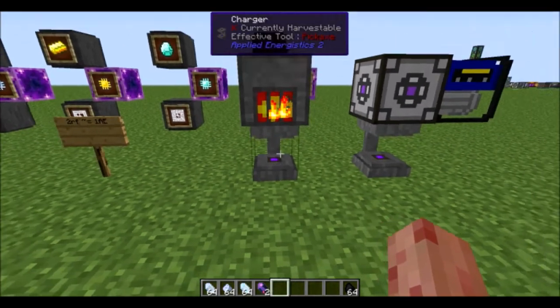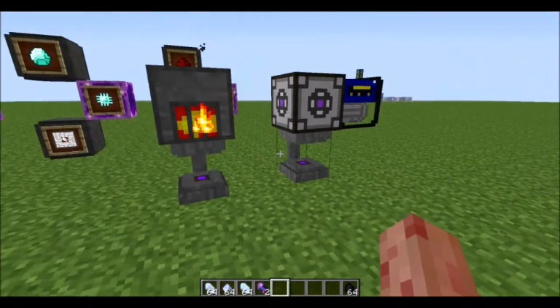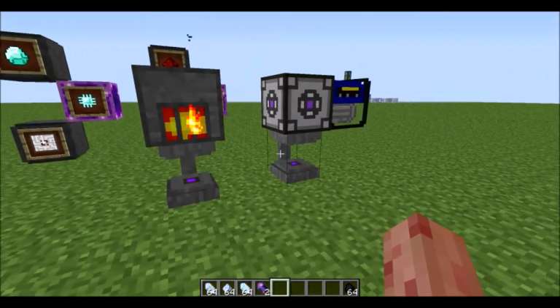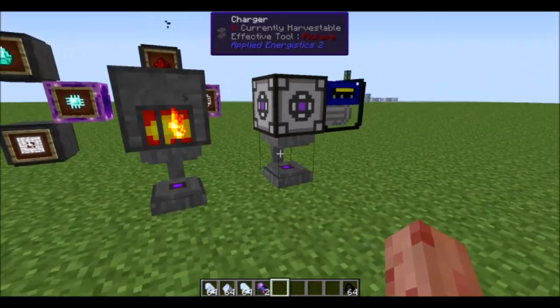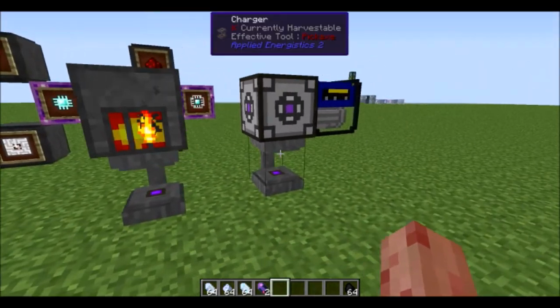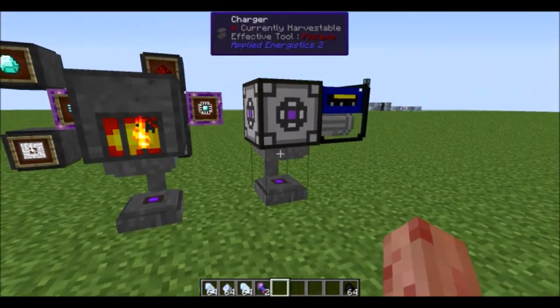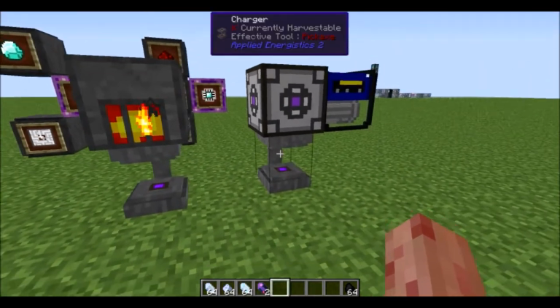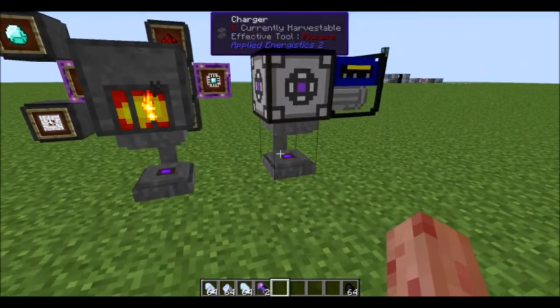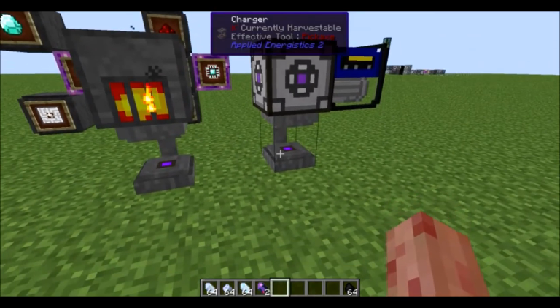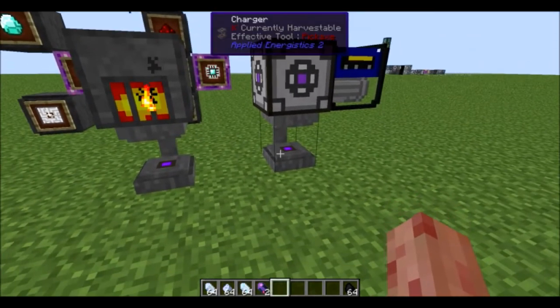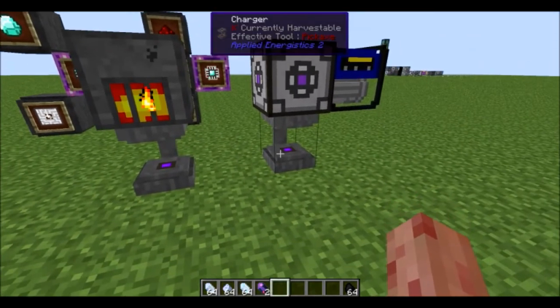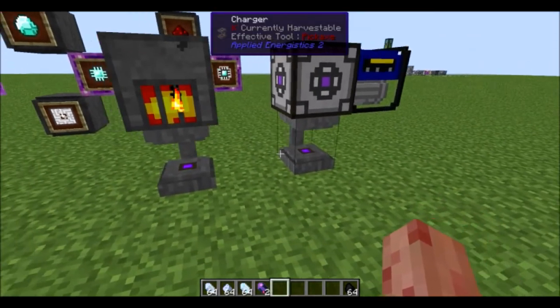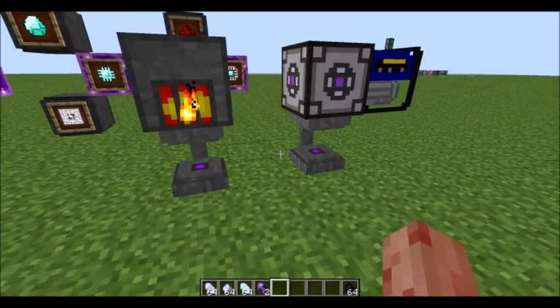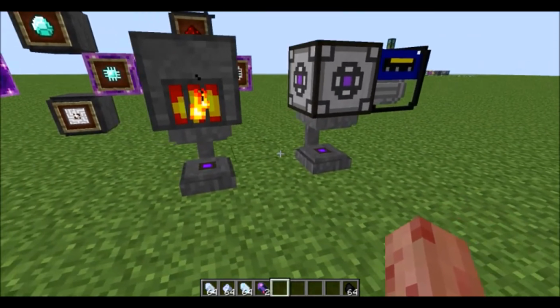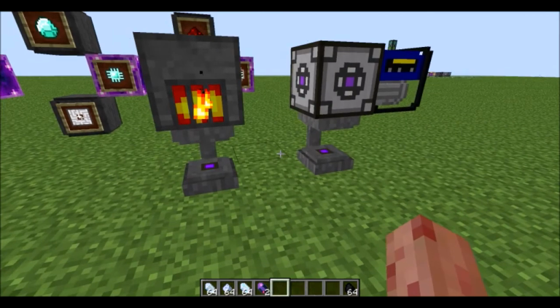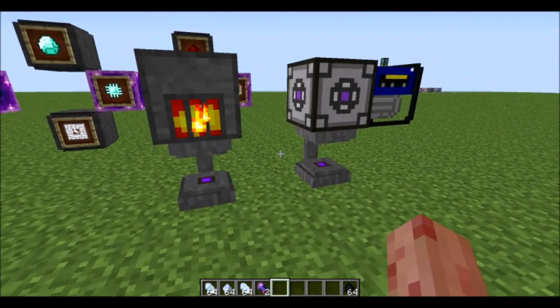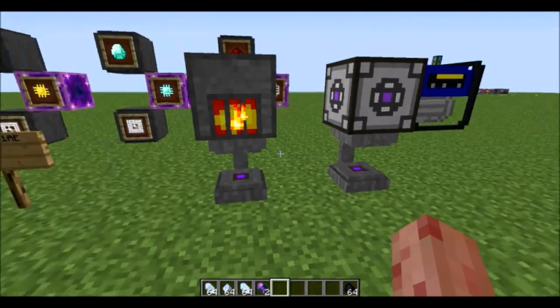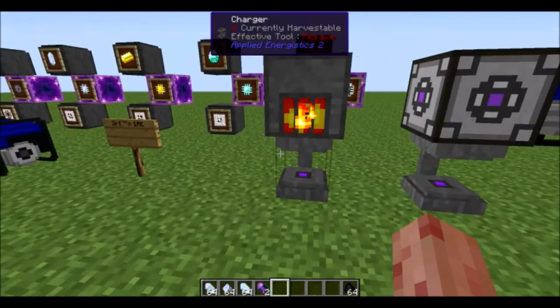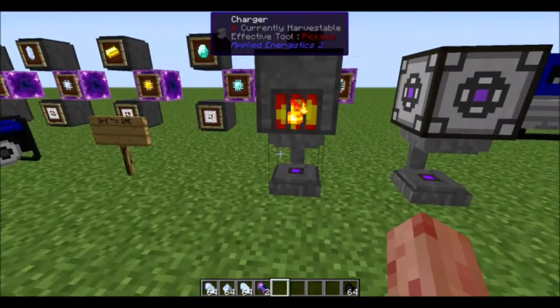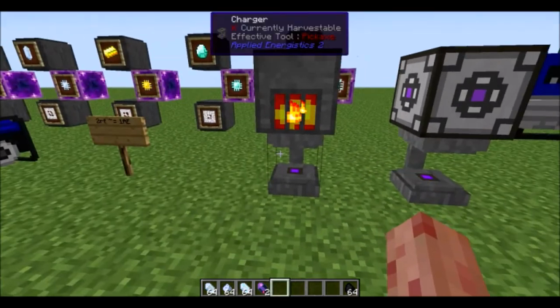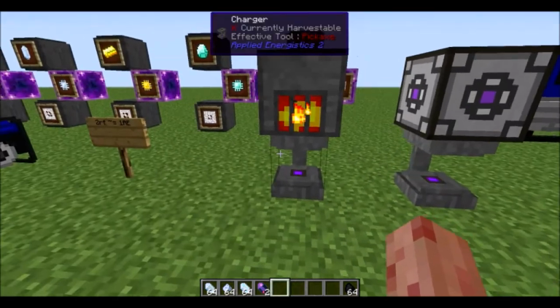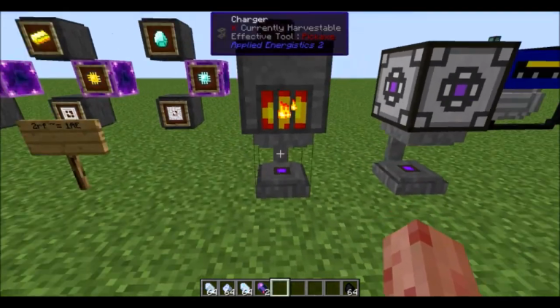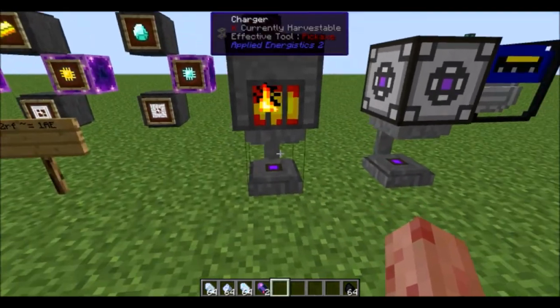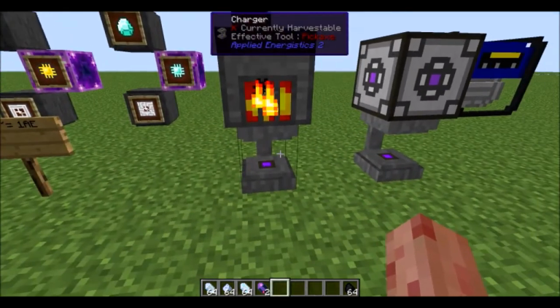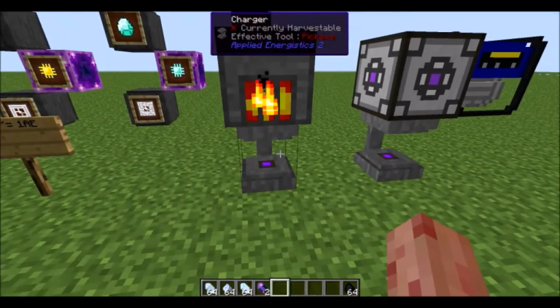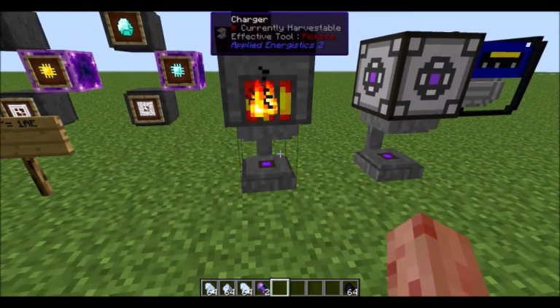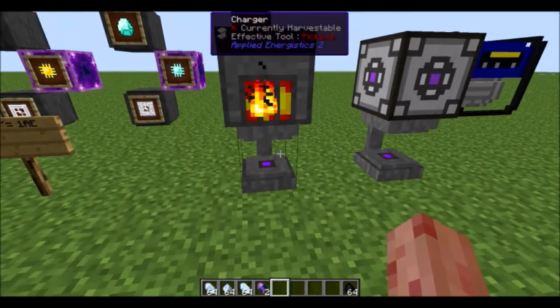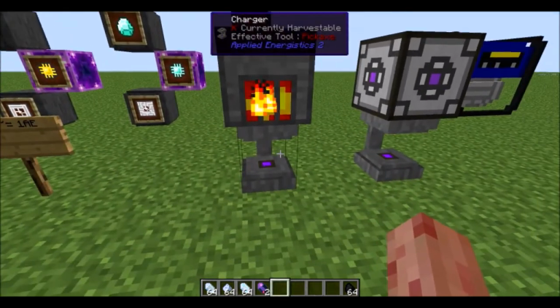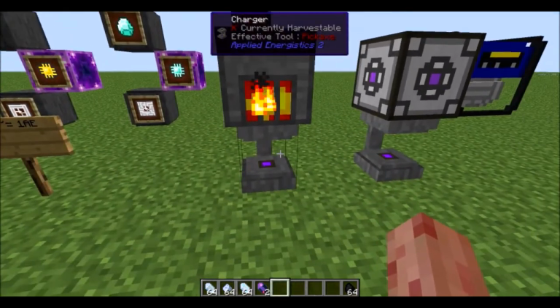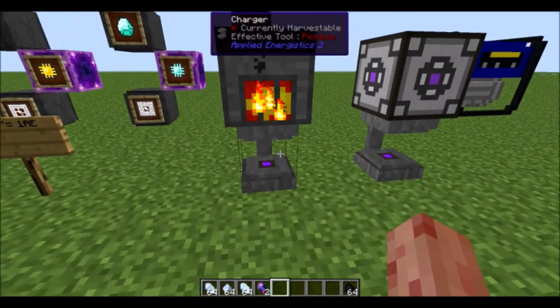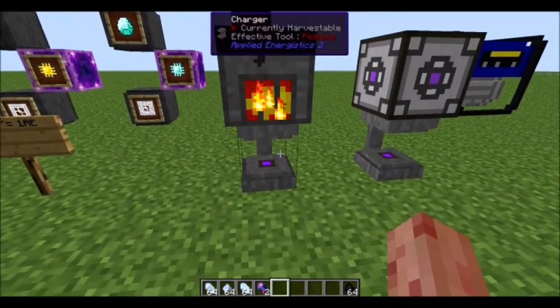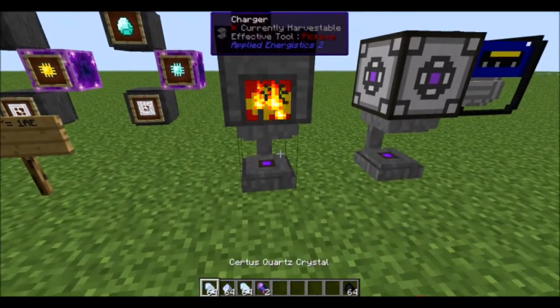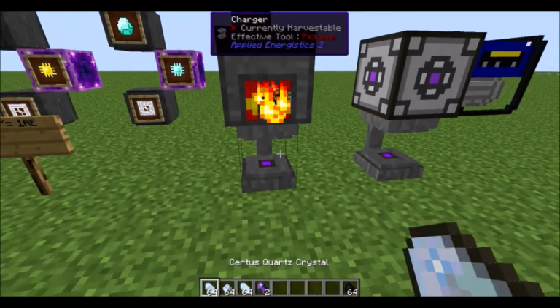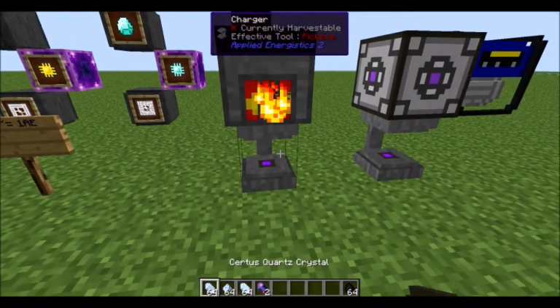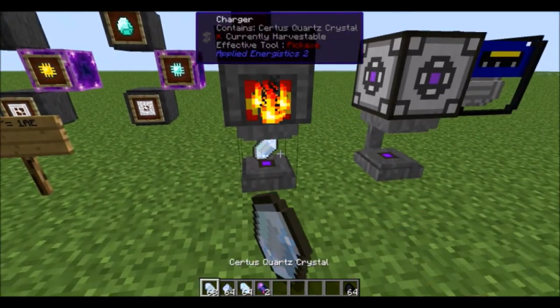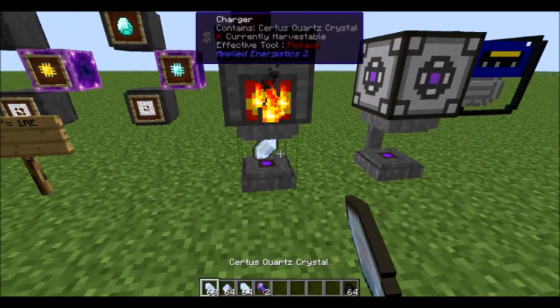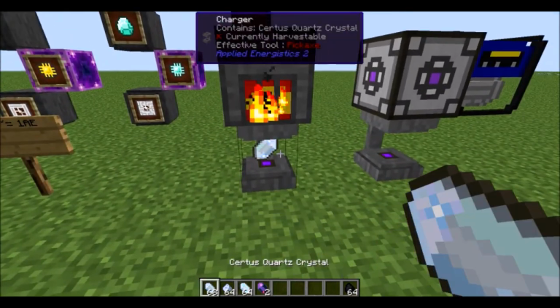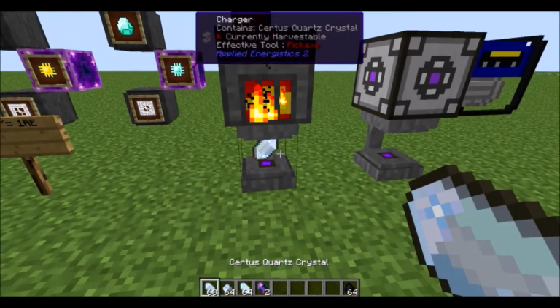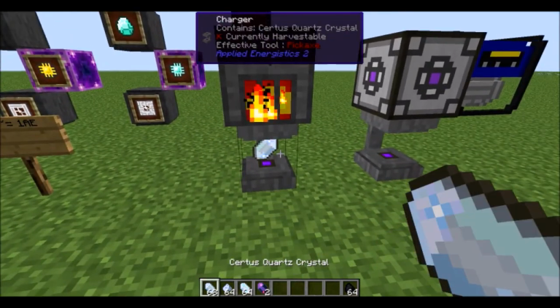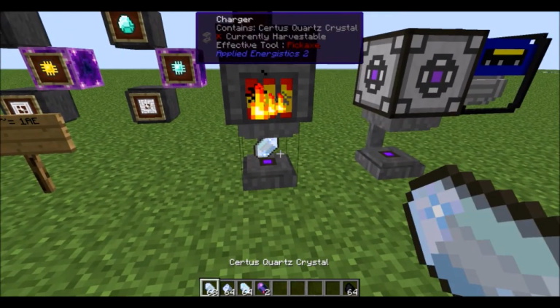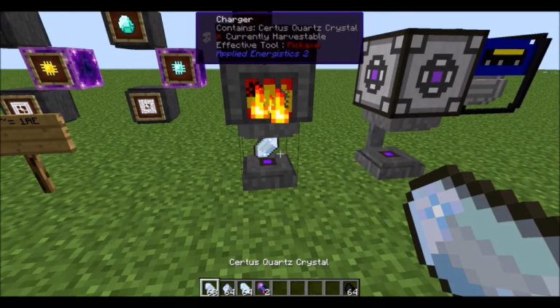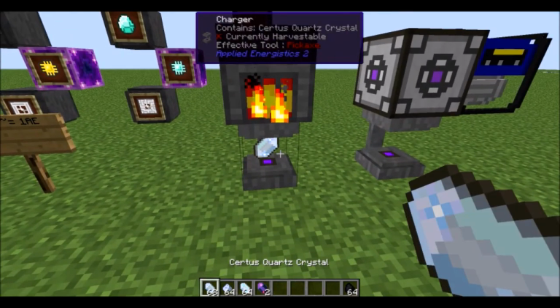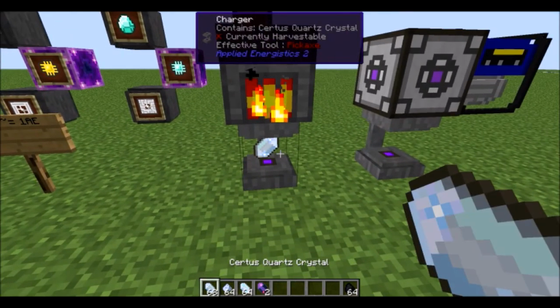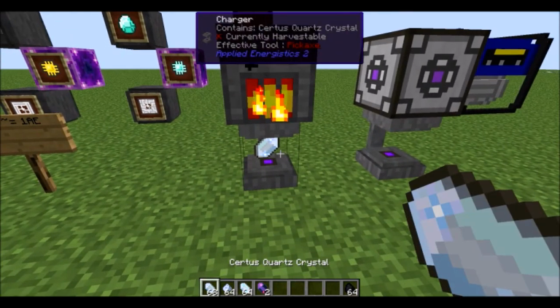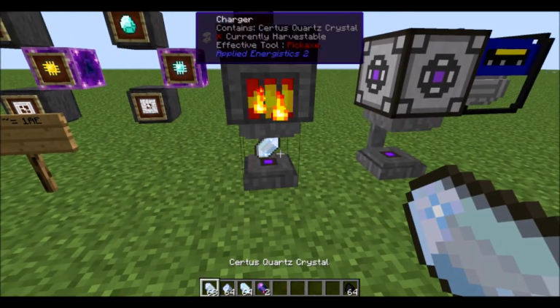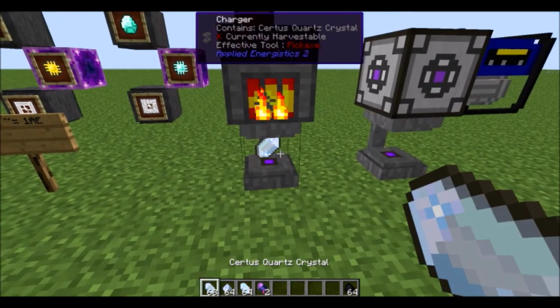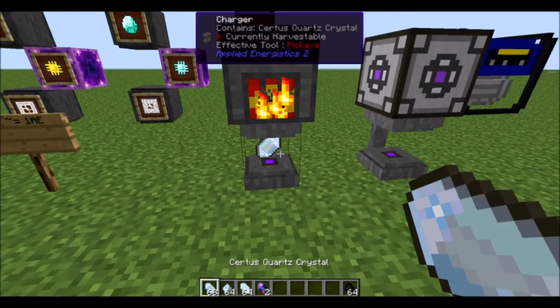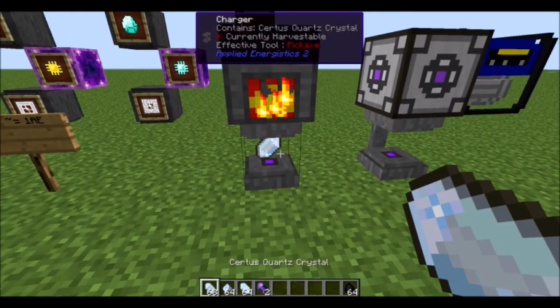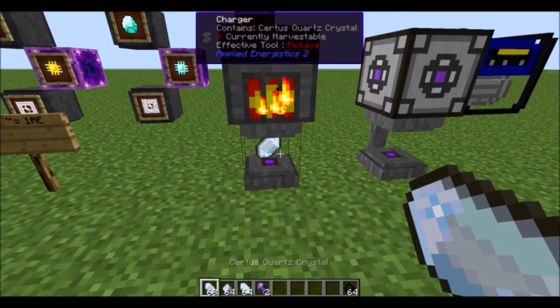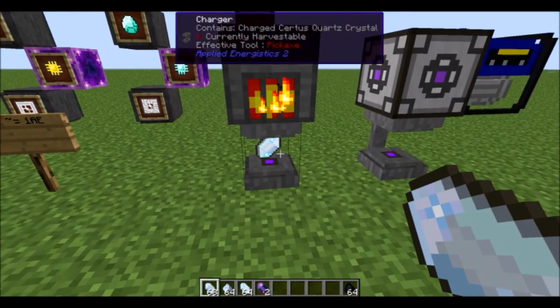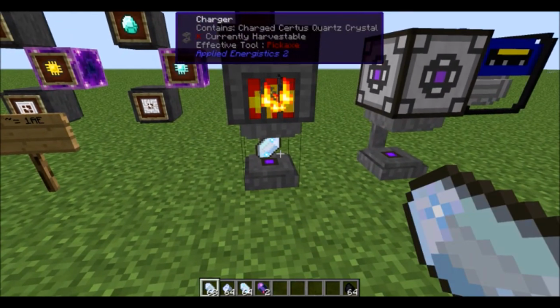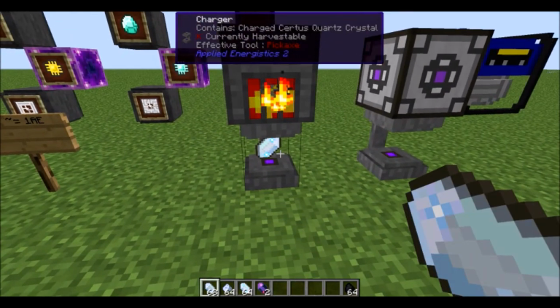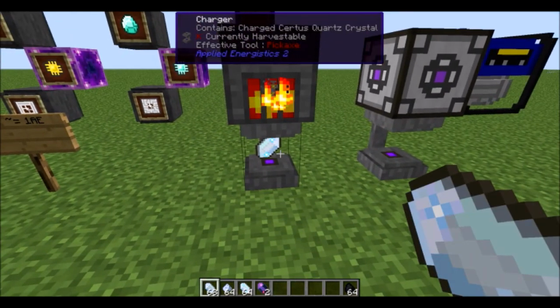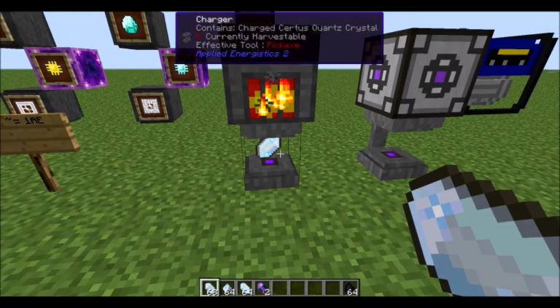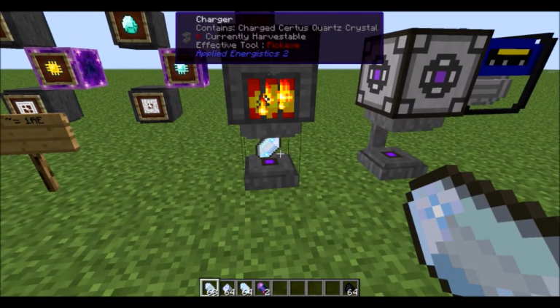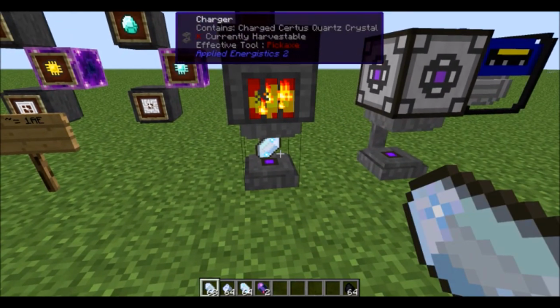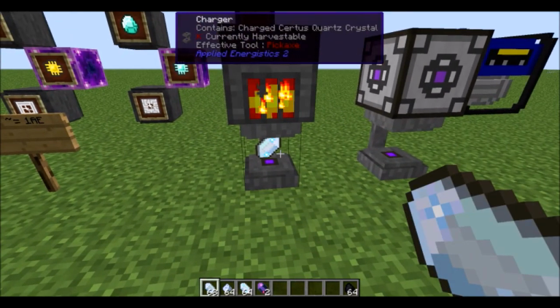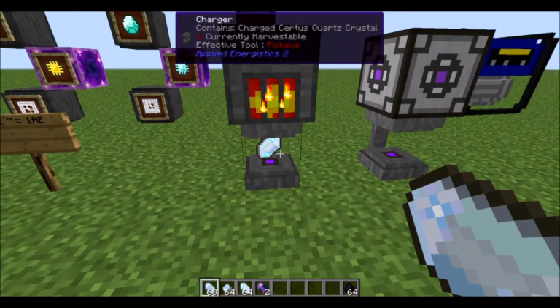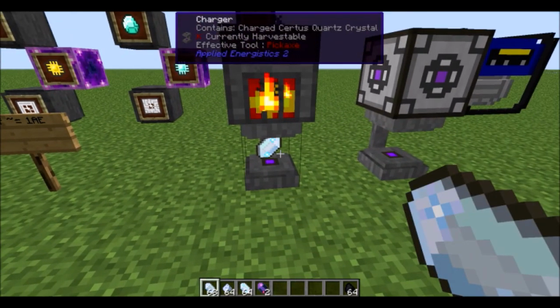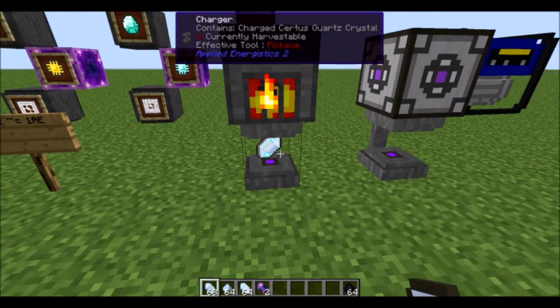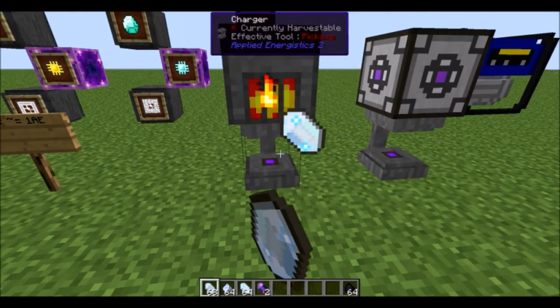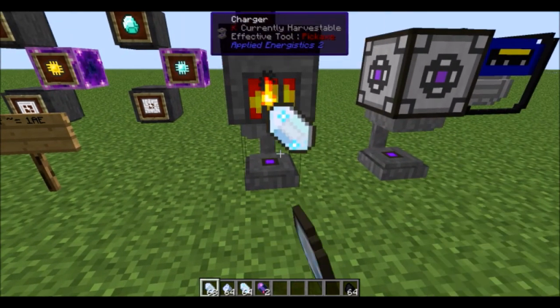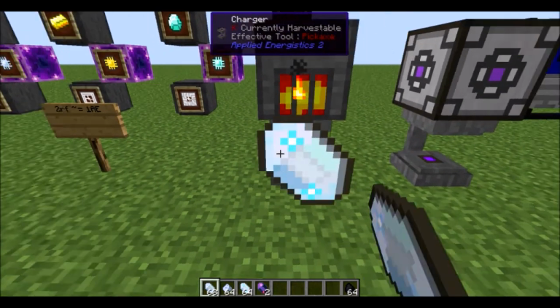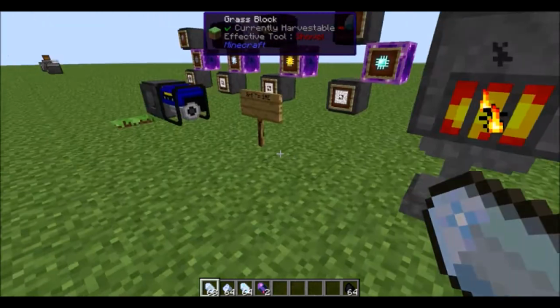You put it in the top of a Charger, then just drop in the Certus Quartz, and eventually it'll go pop and change into Charged Certus Quartz.